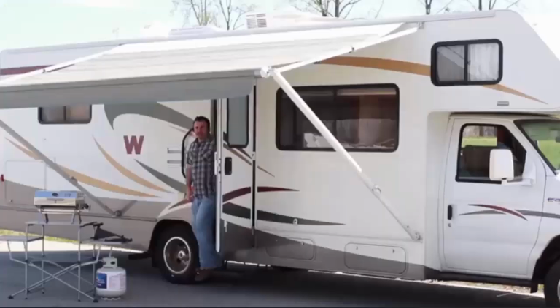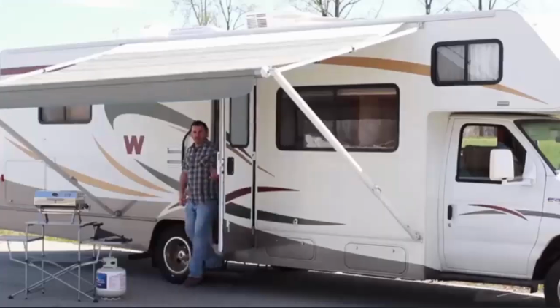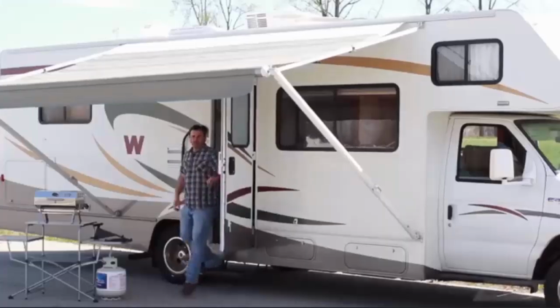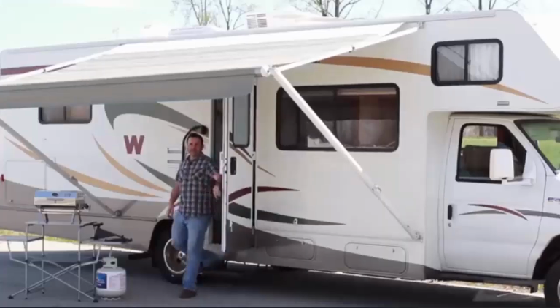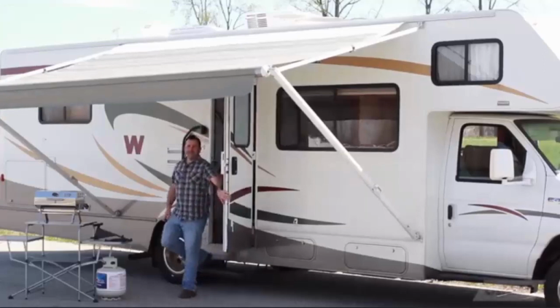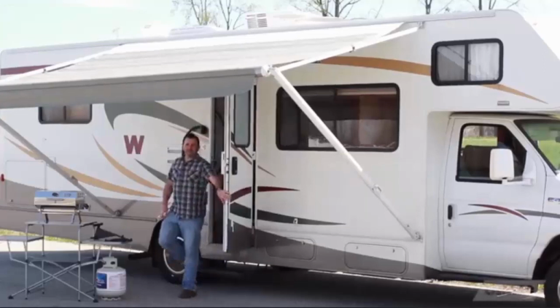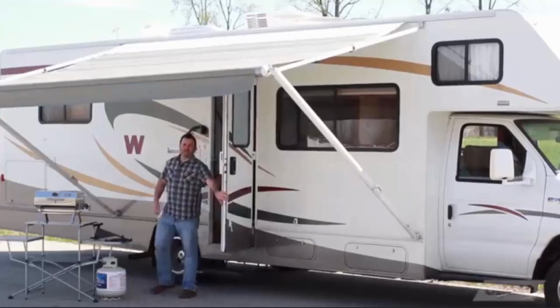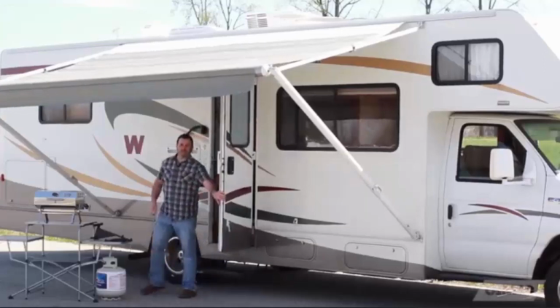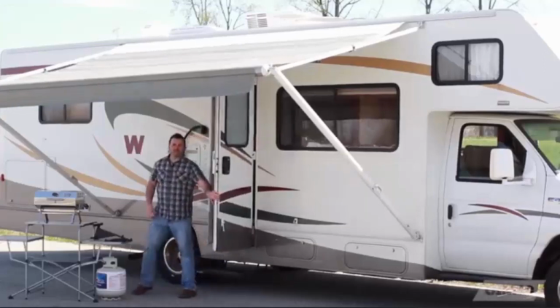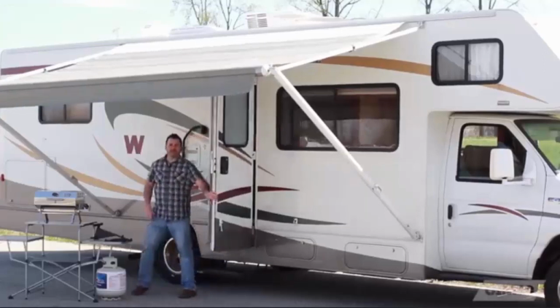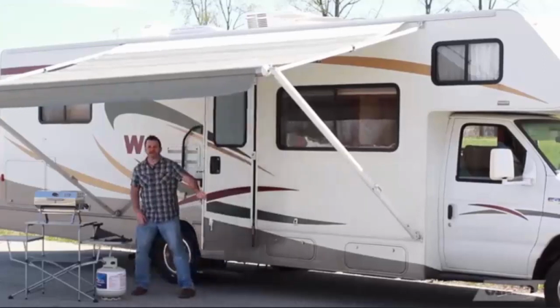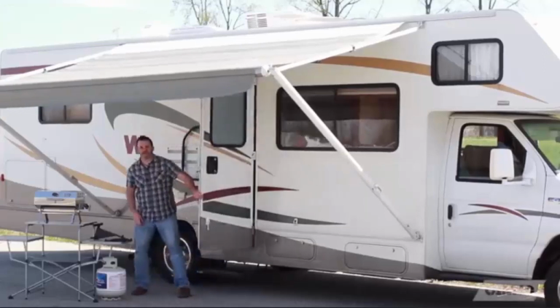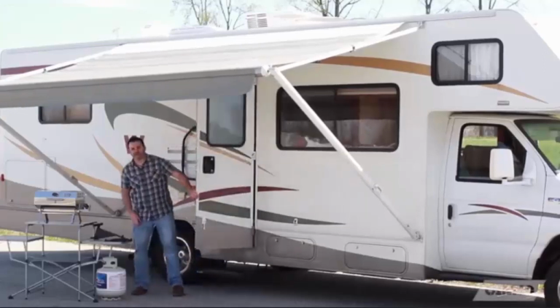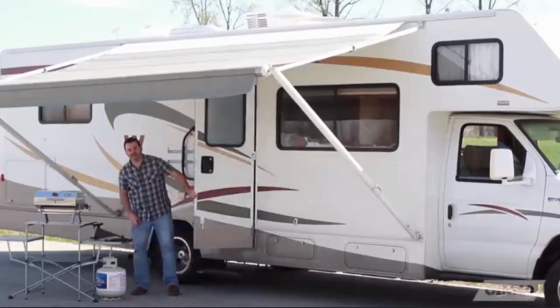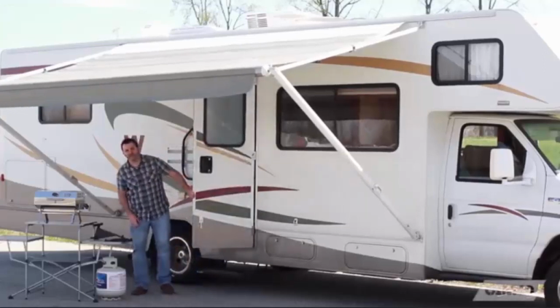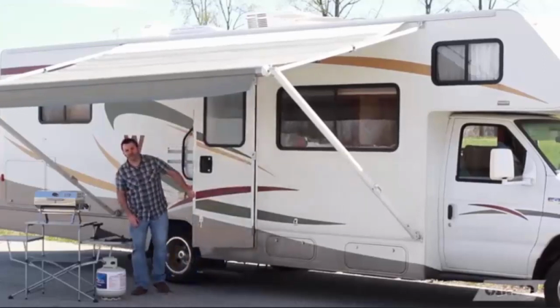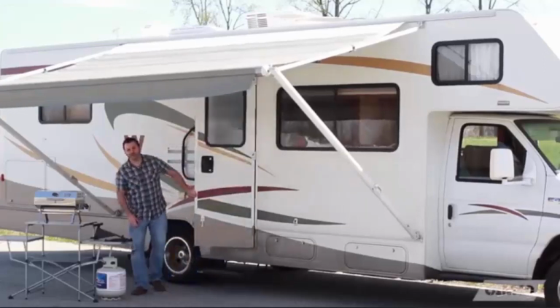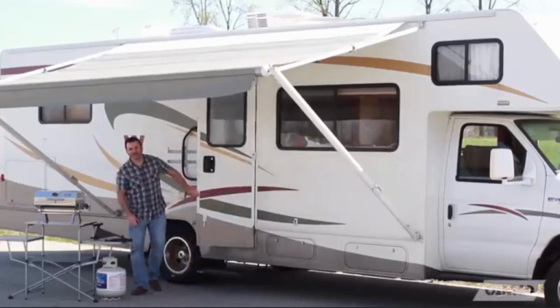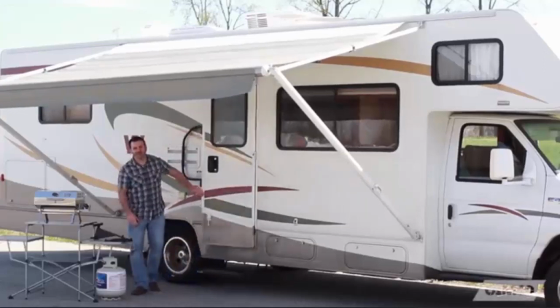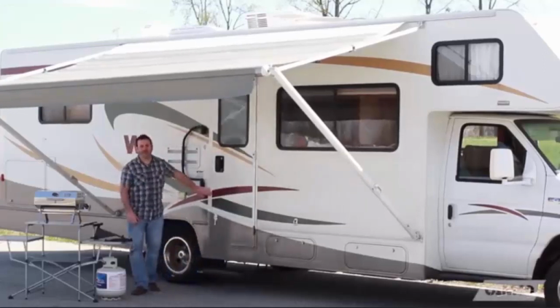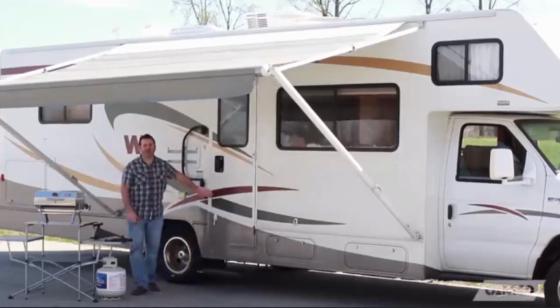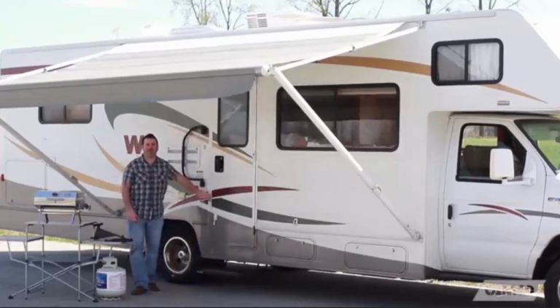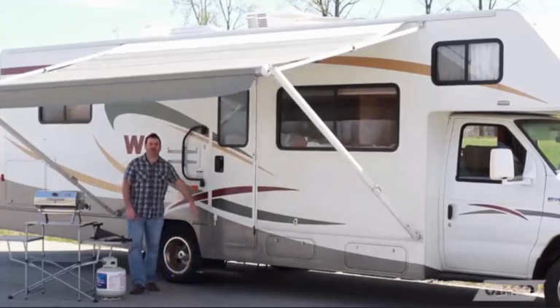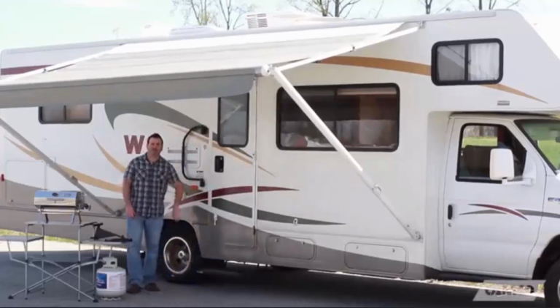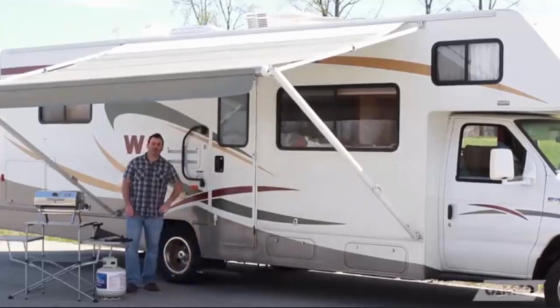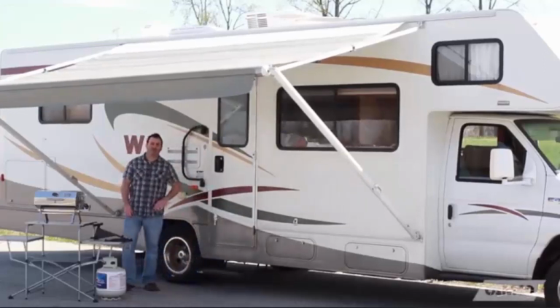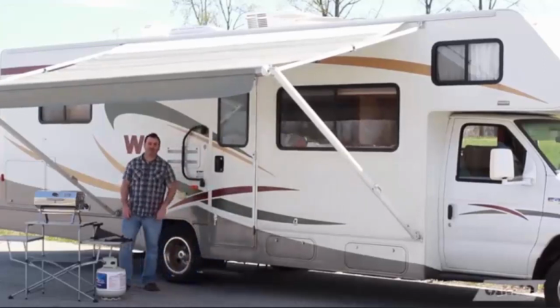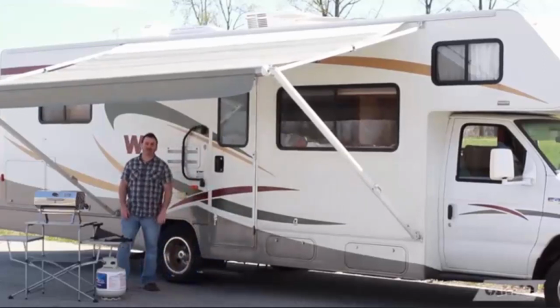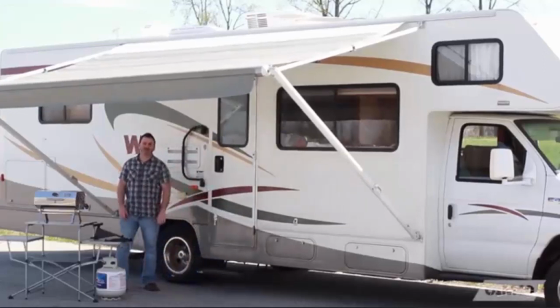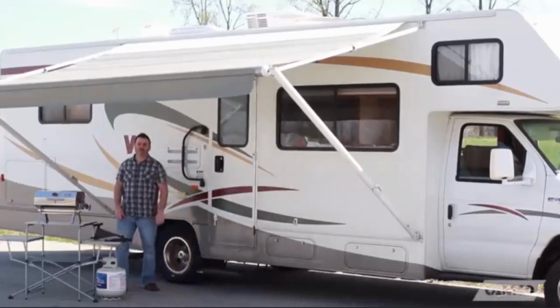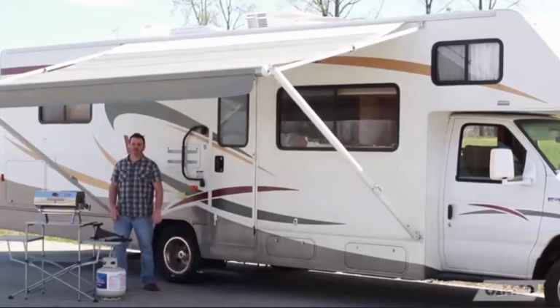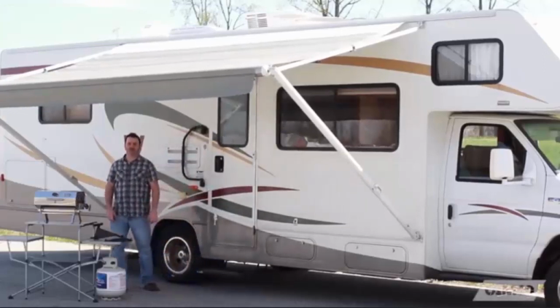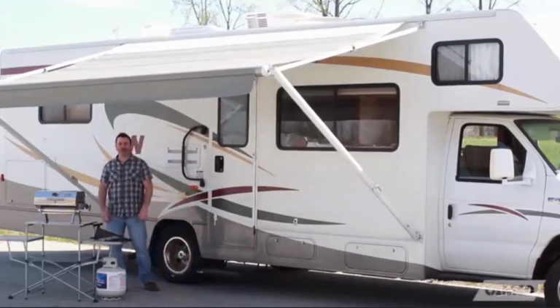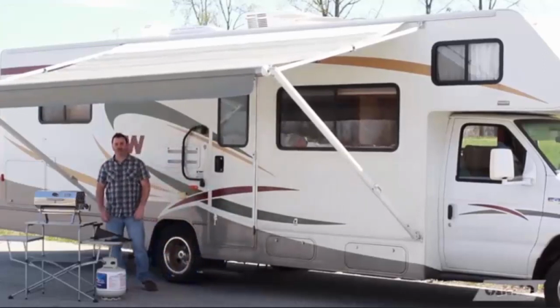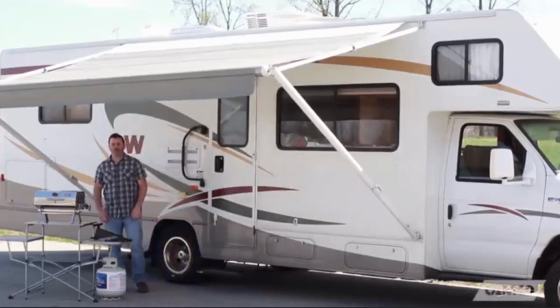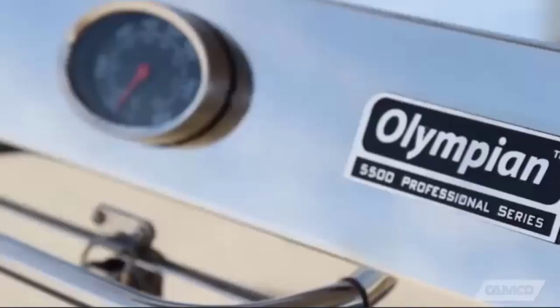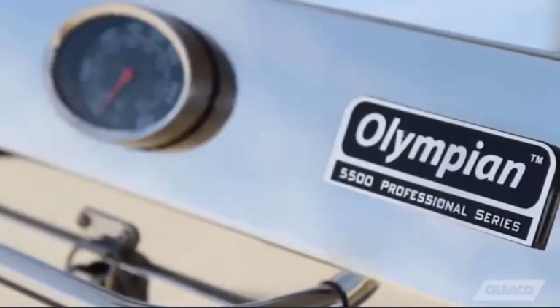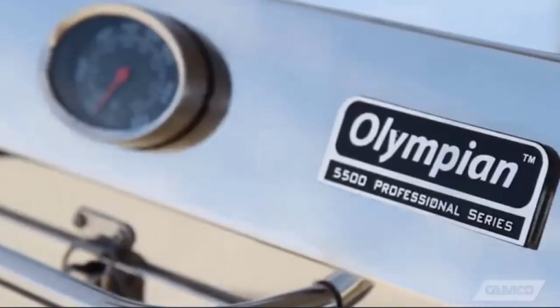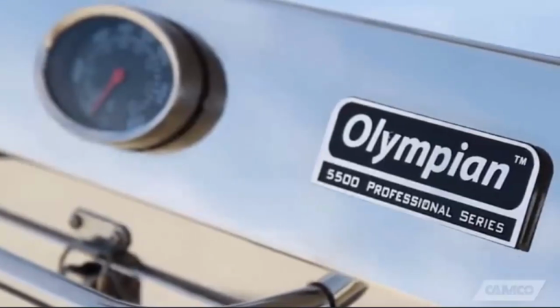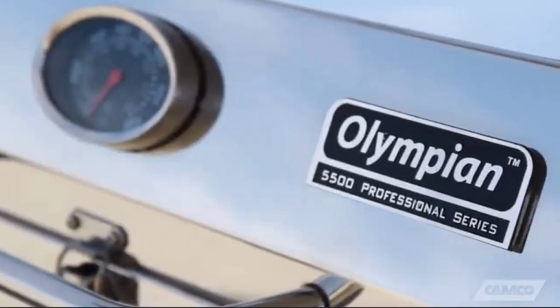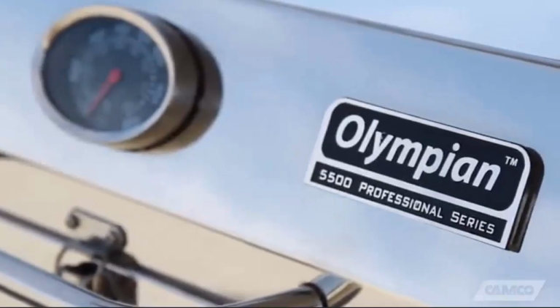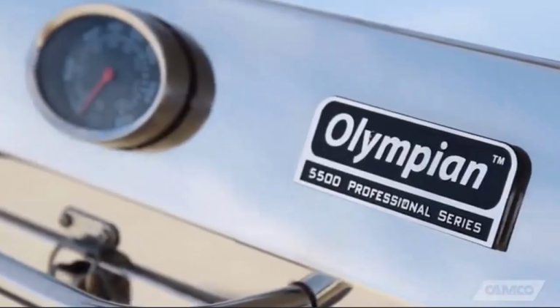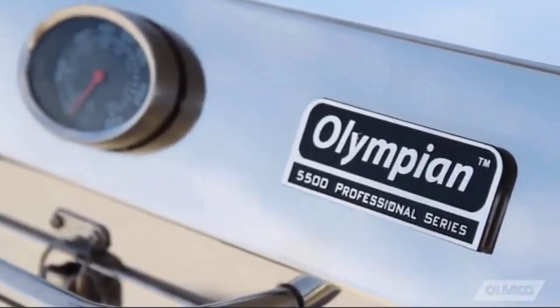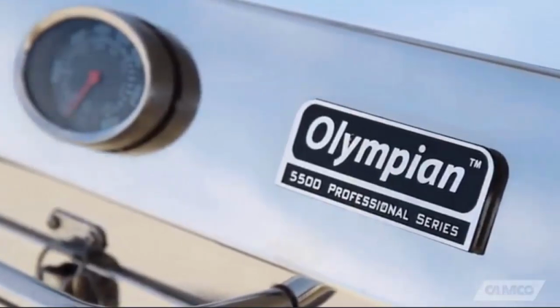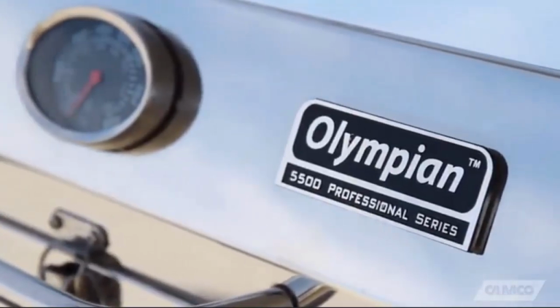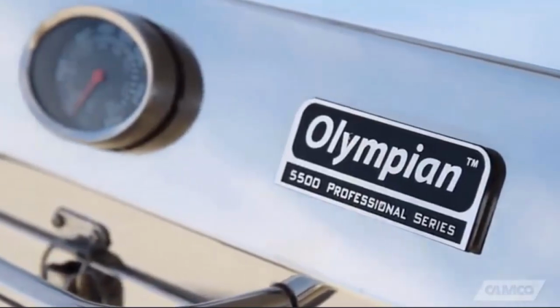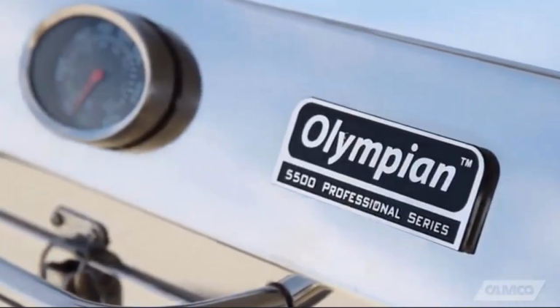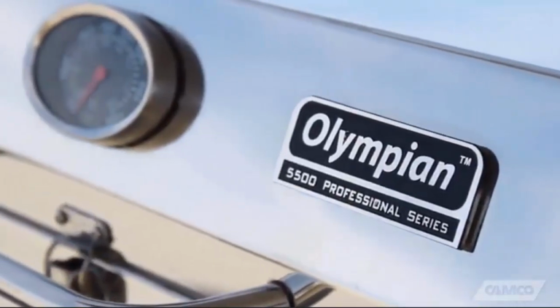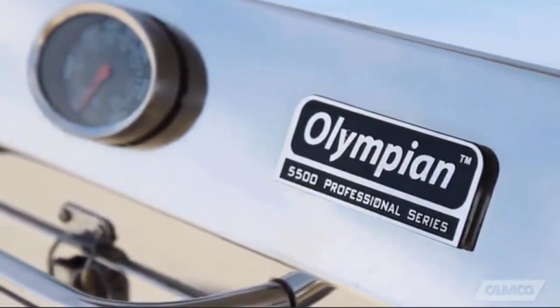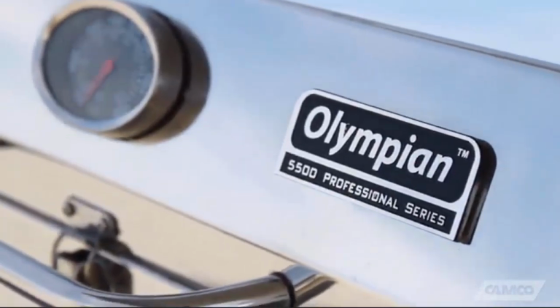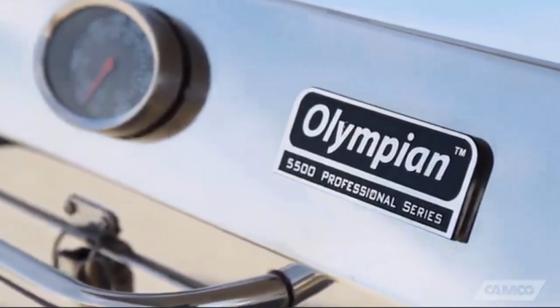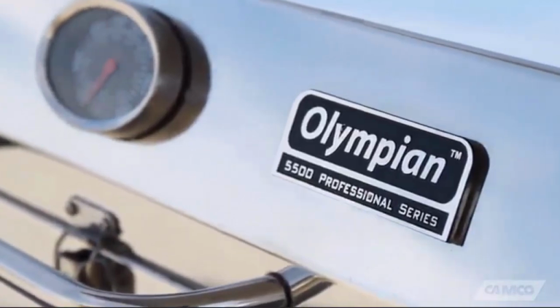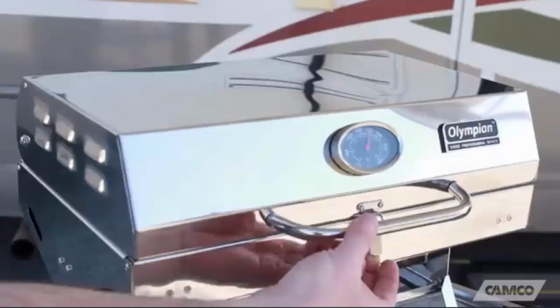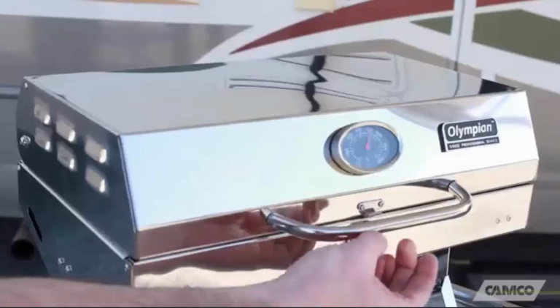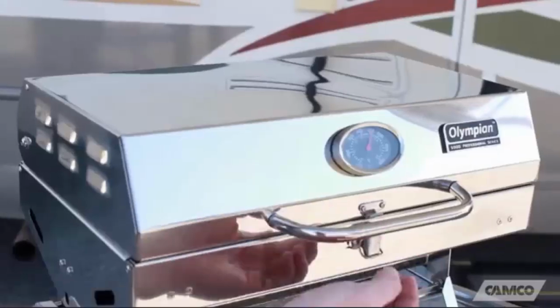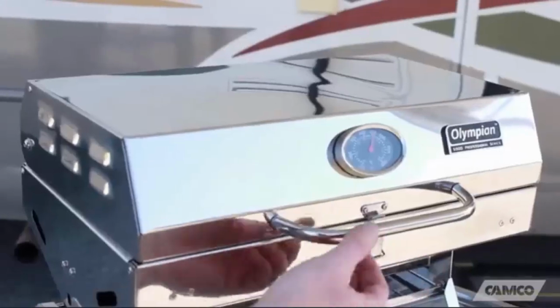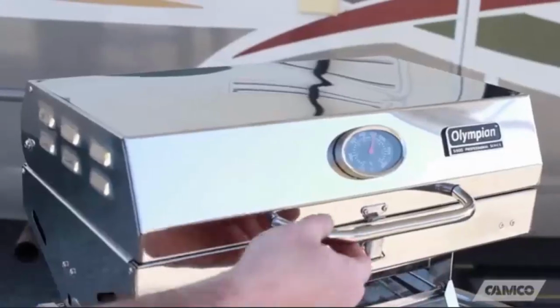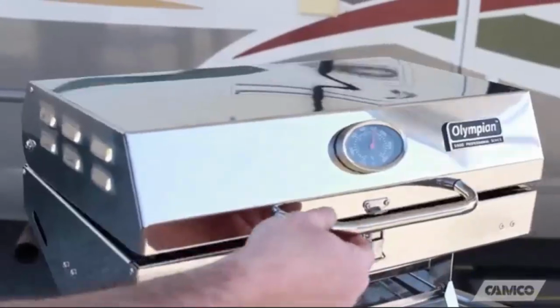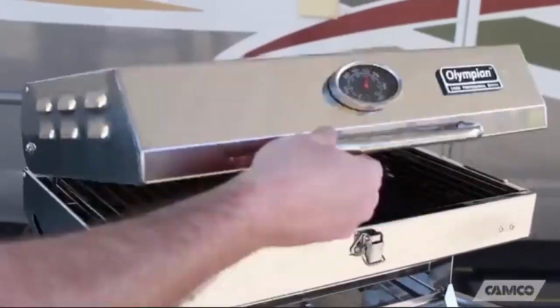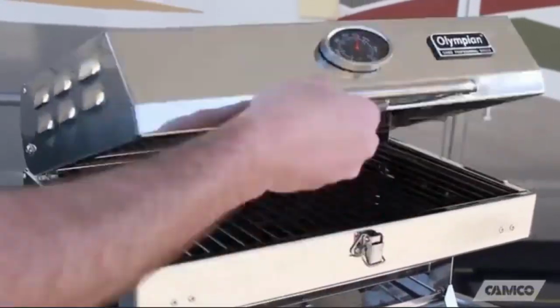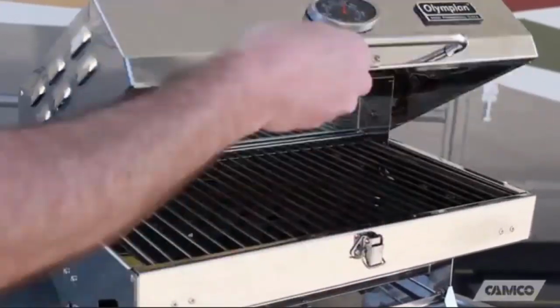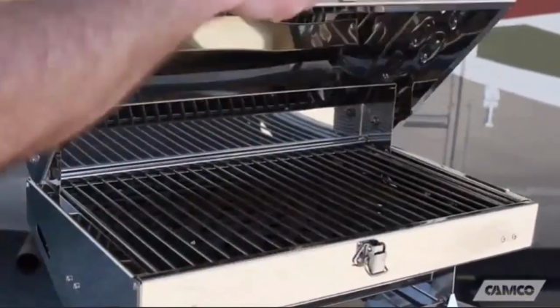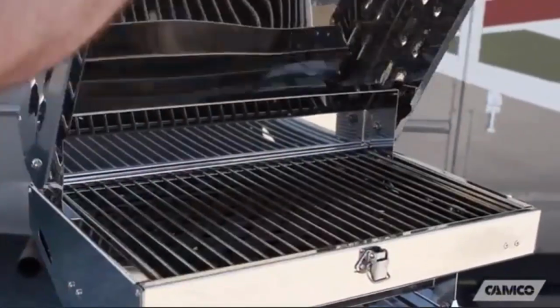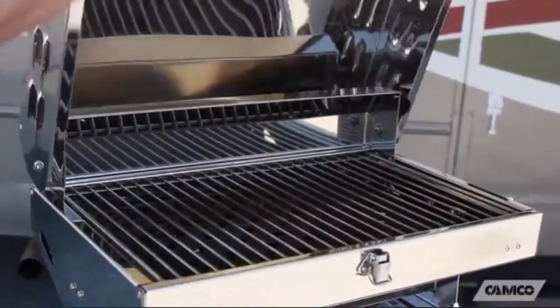Hey everybody, Scott here from Camco Manufacturing. Today I'm going to tell you about our Olympian 5500 Stainless Steel Portable Grille.